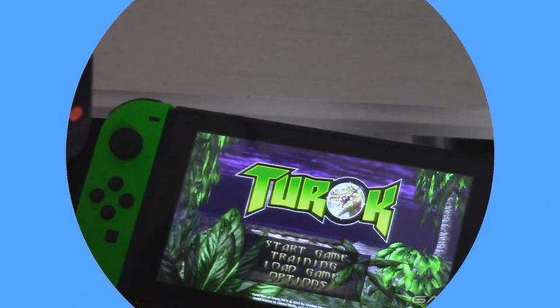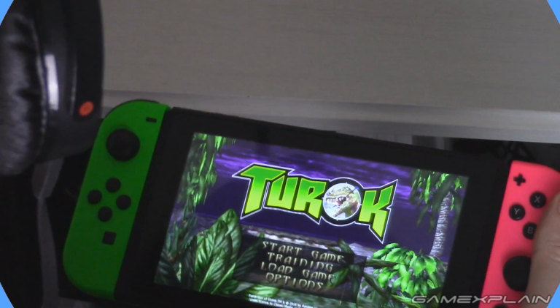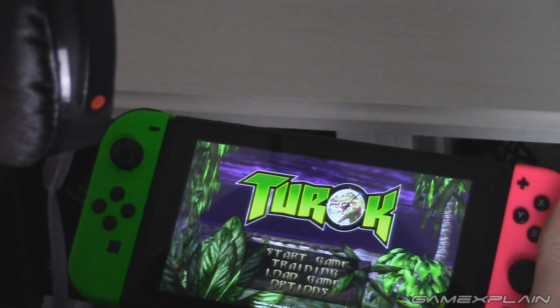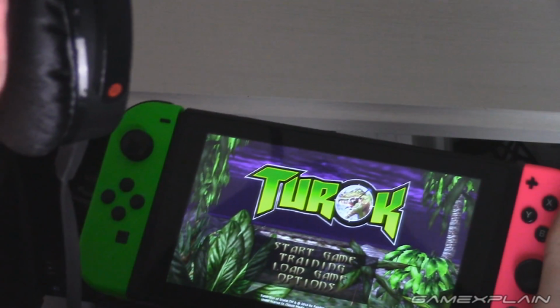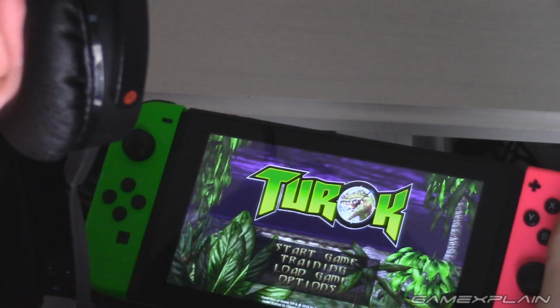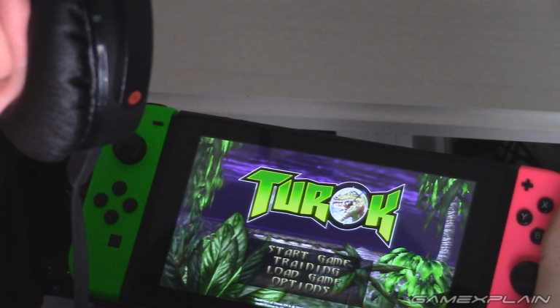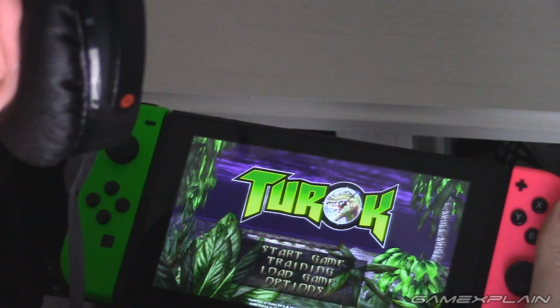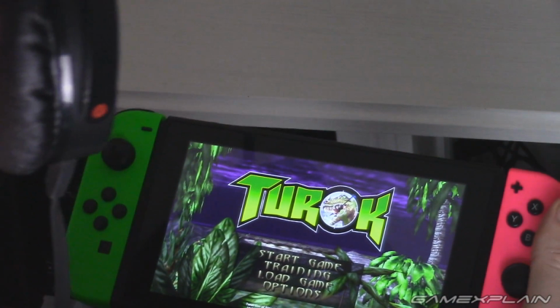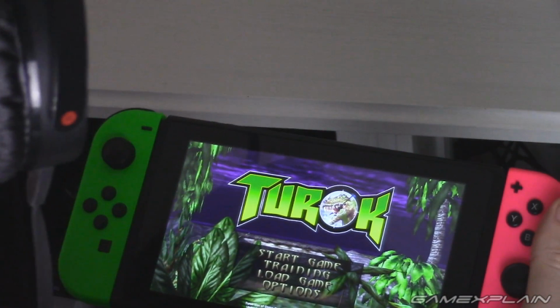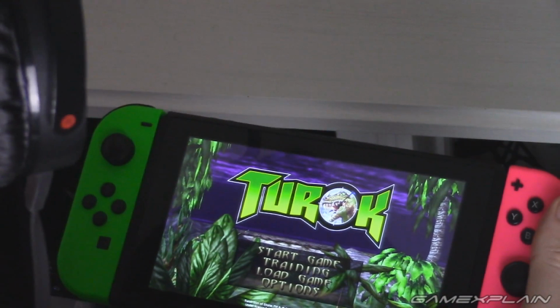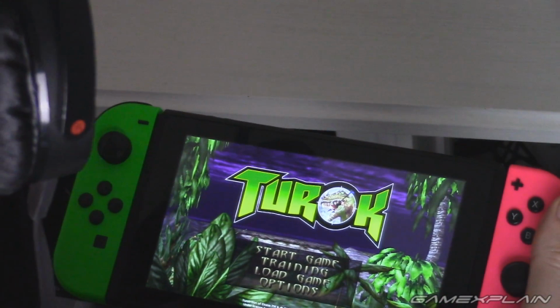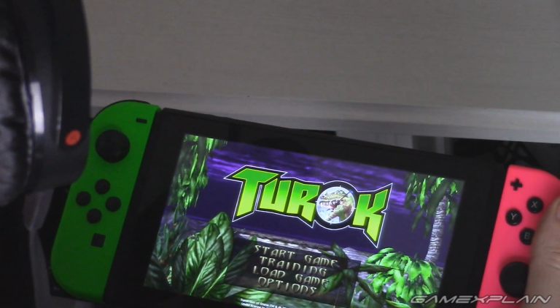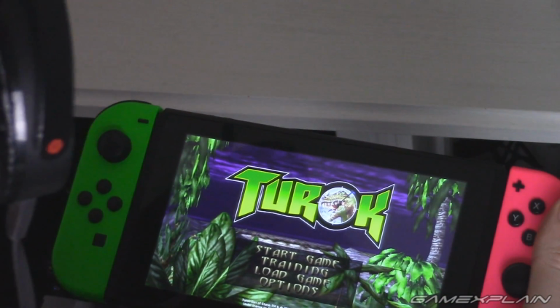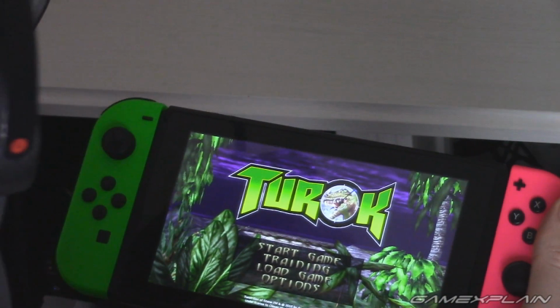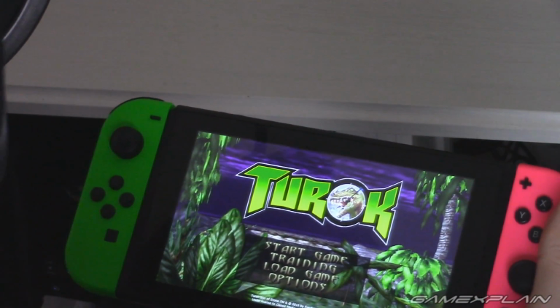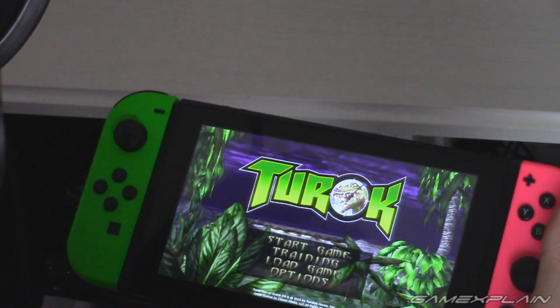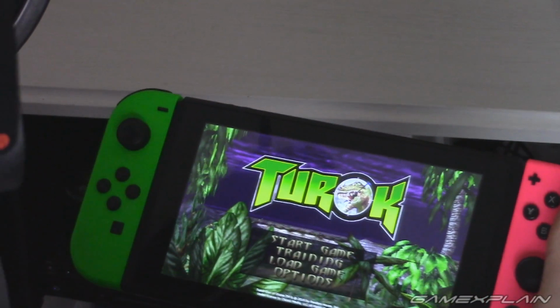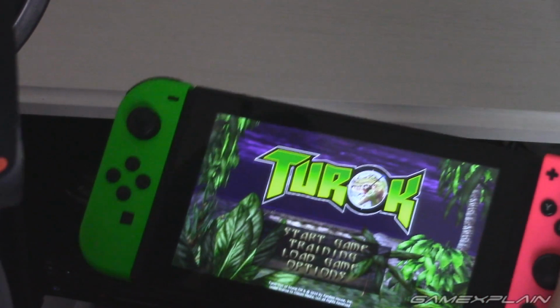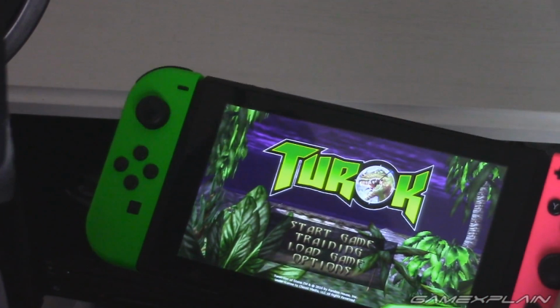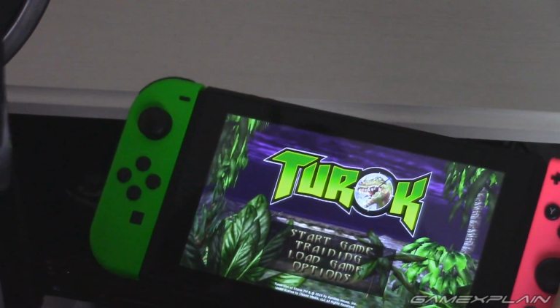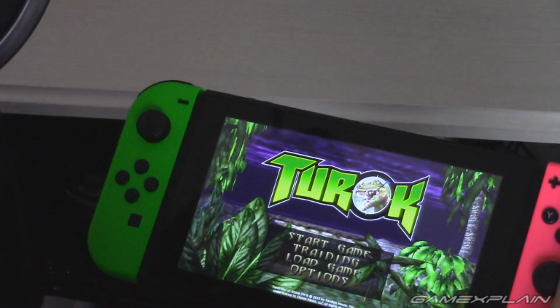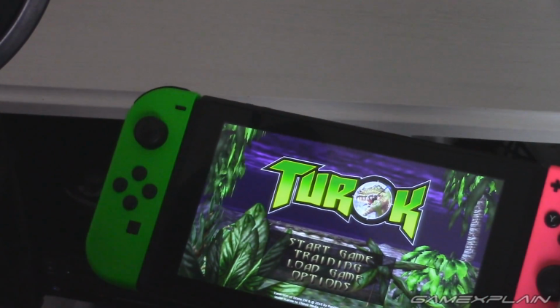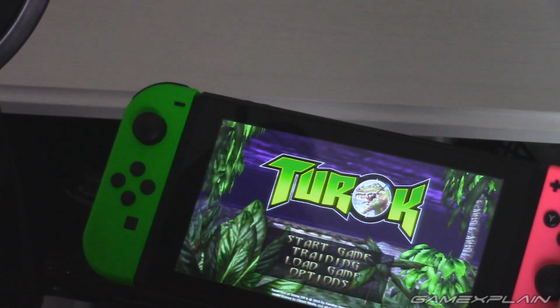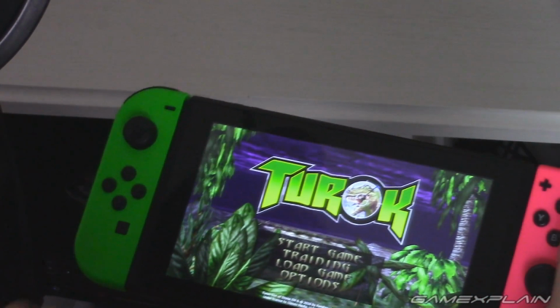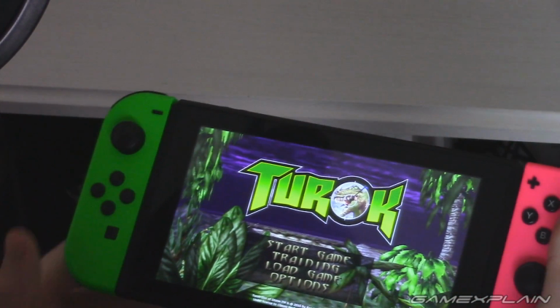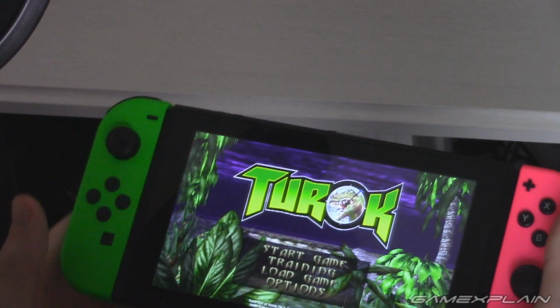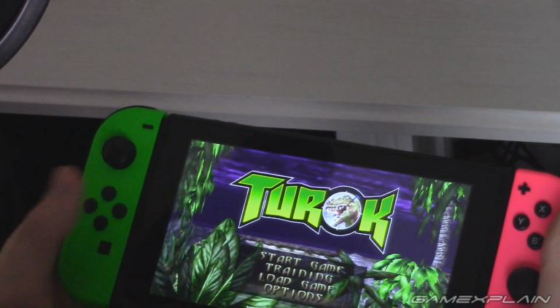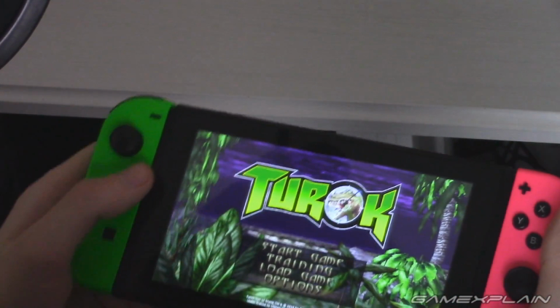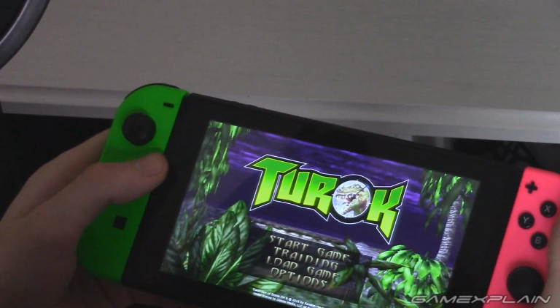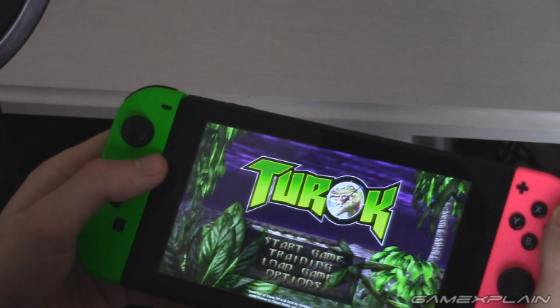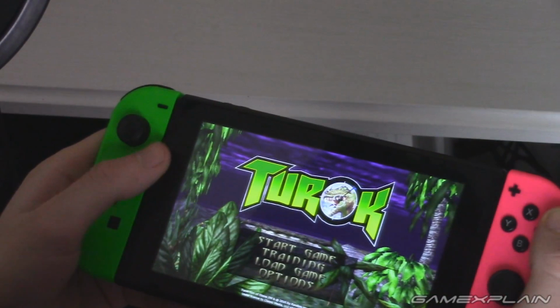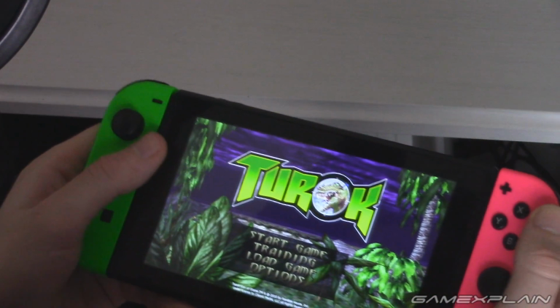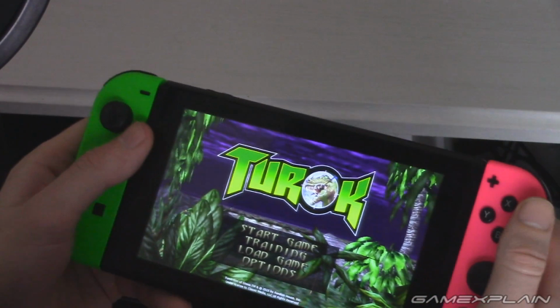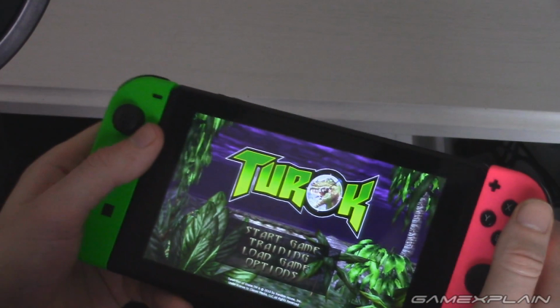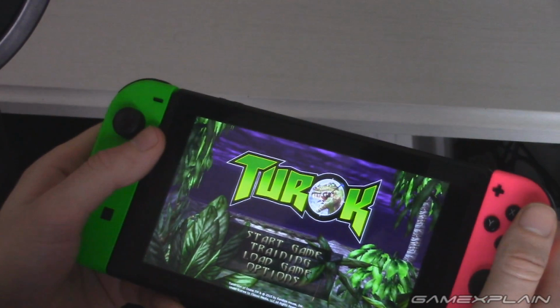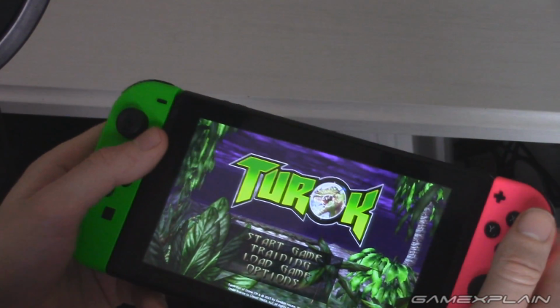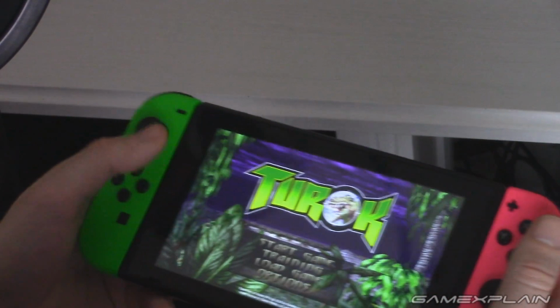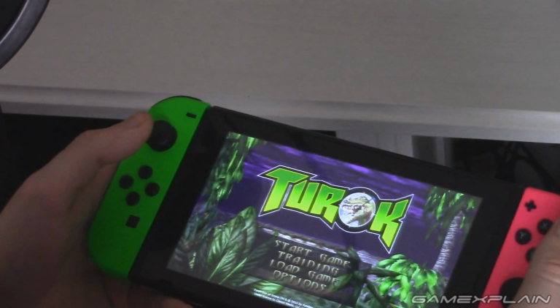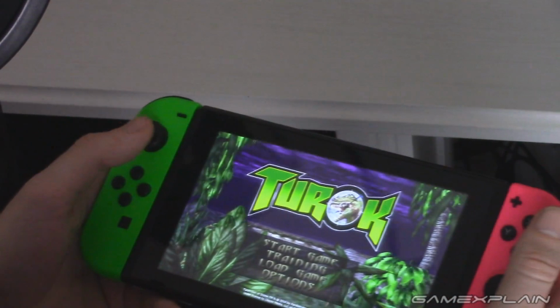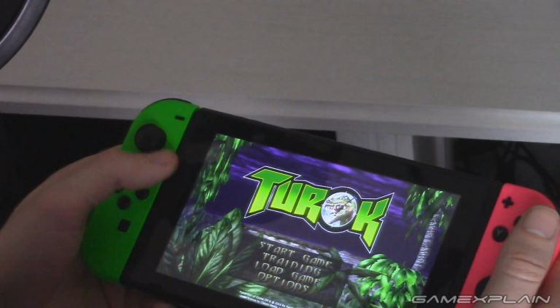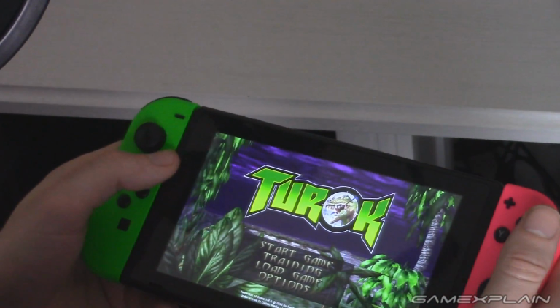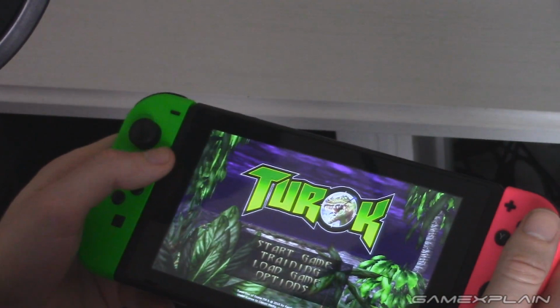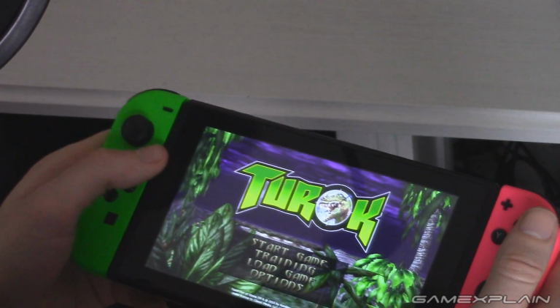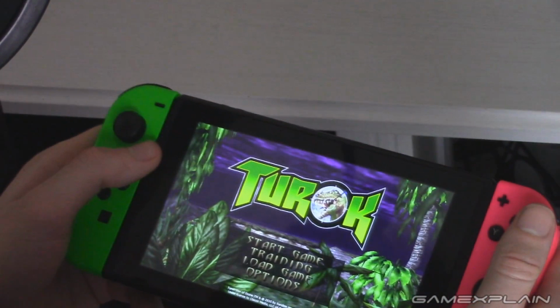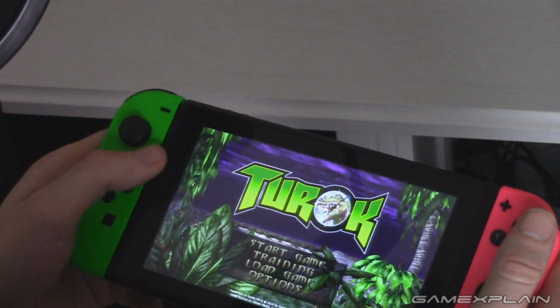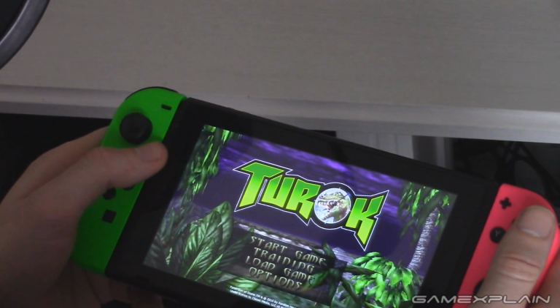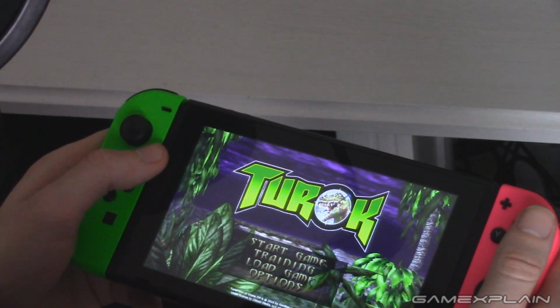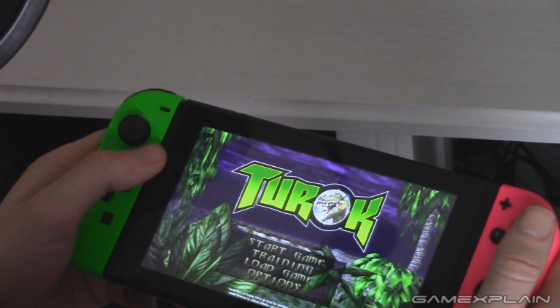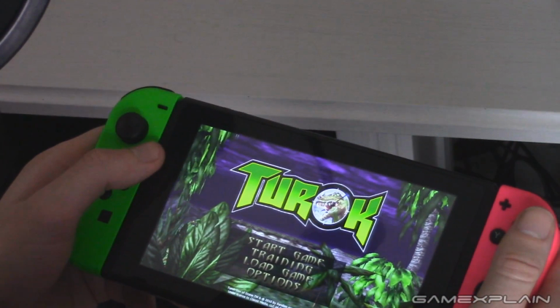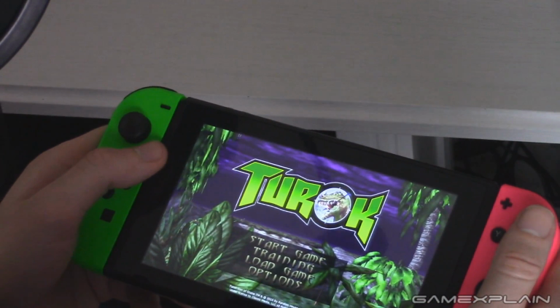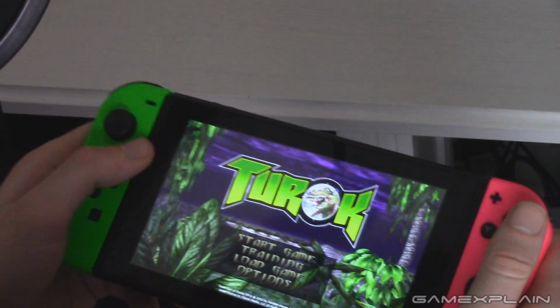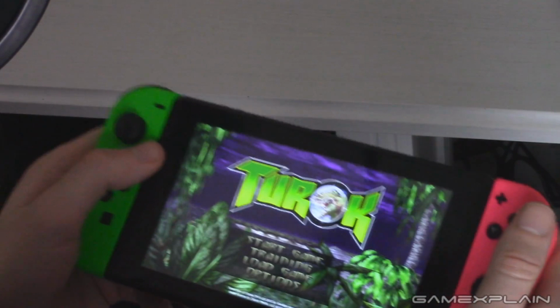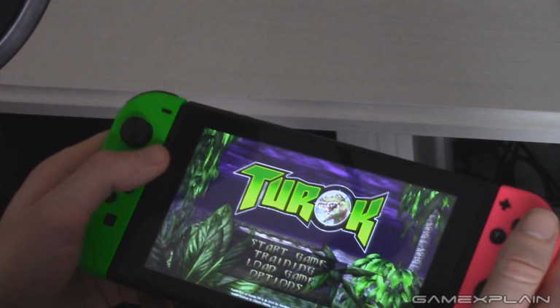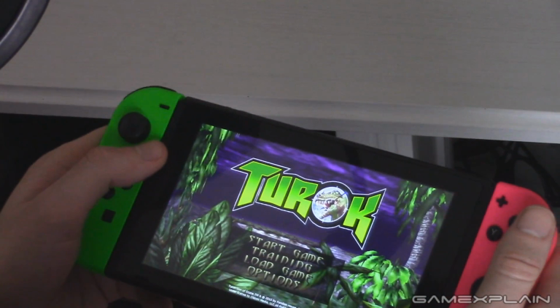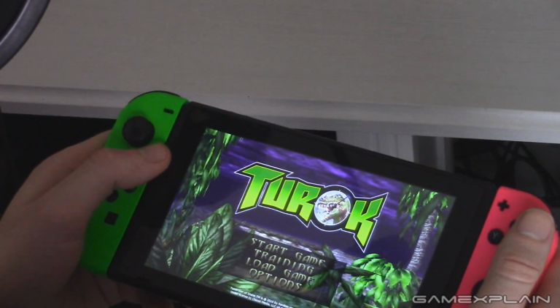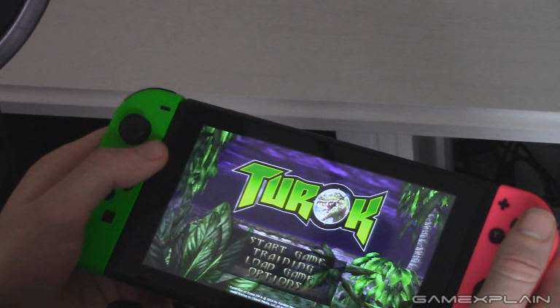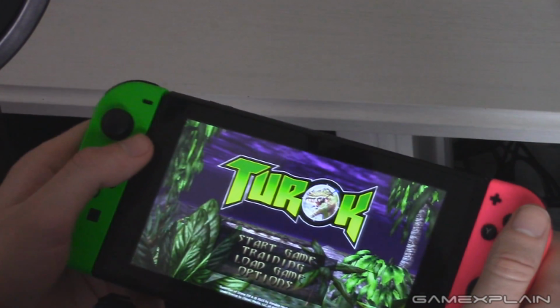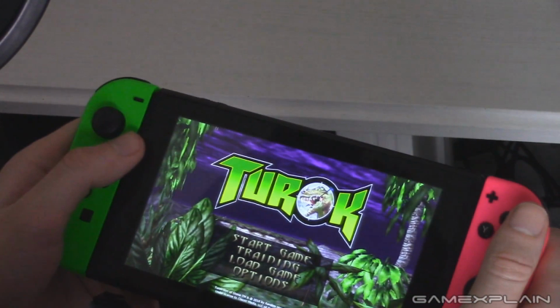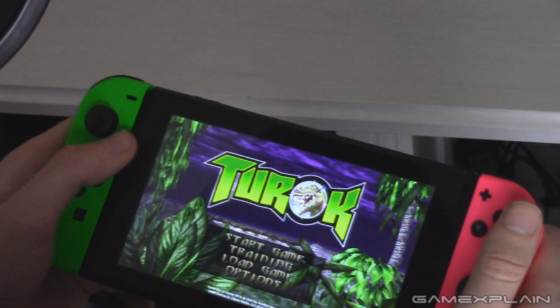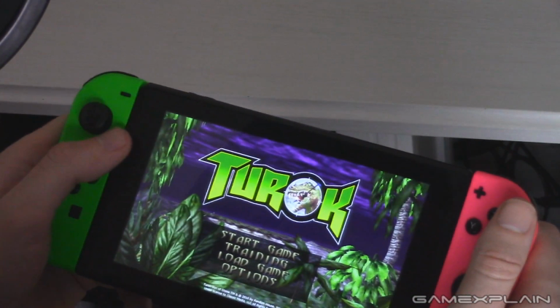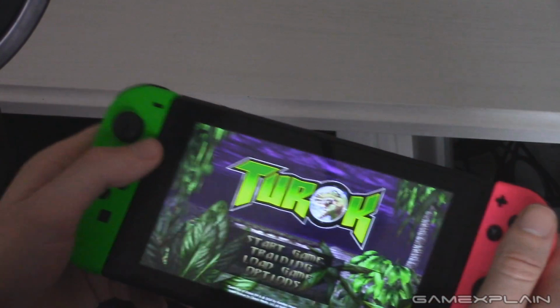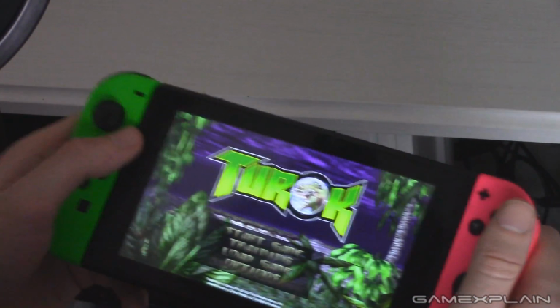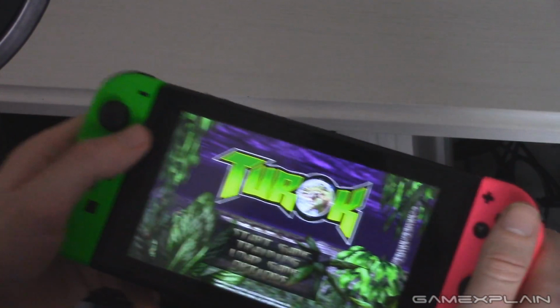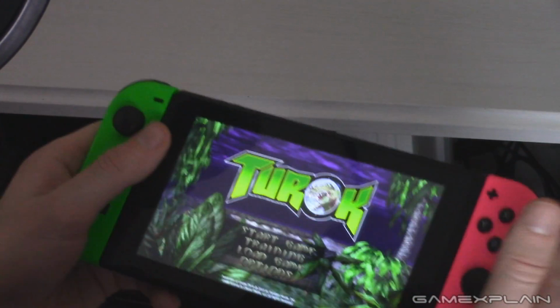Hey guys, John here, checking out the Switch port of Turok Dinosaur Hunter. And I know you're thinking, John, you only want two things, and they're both sick.